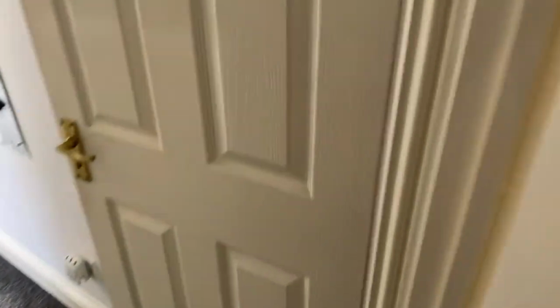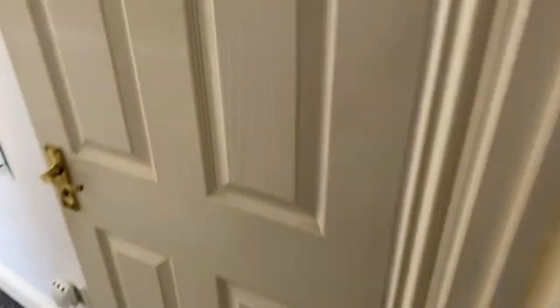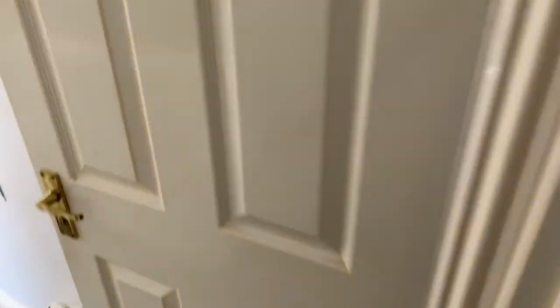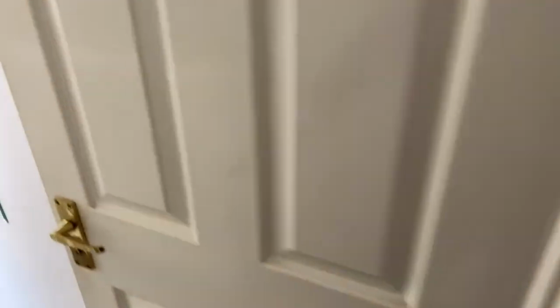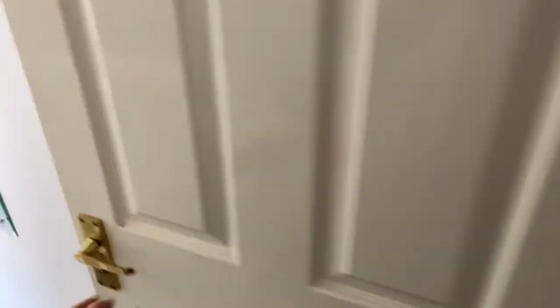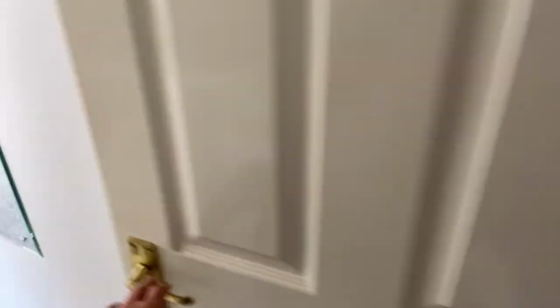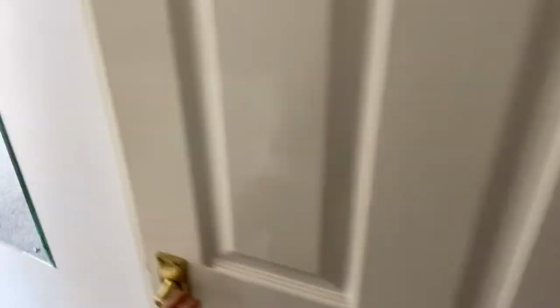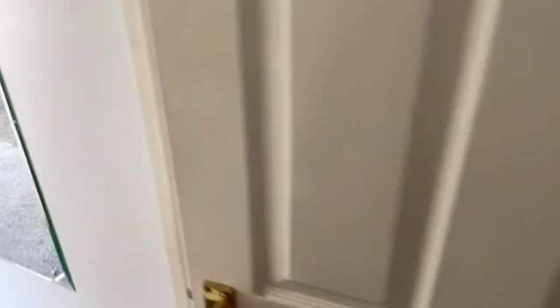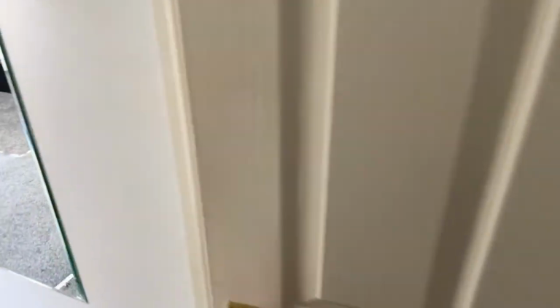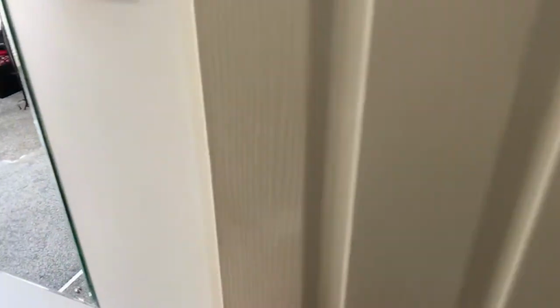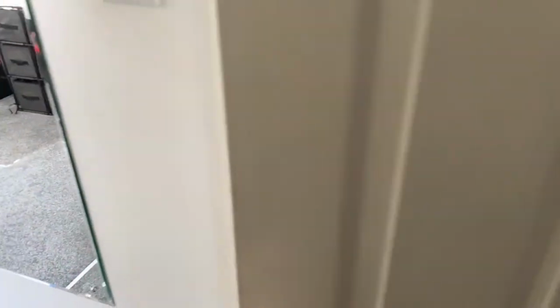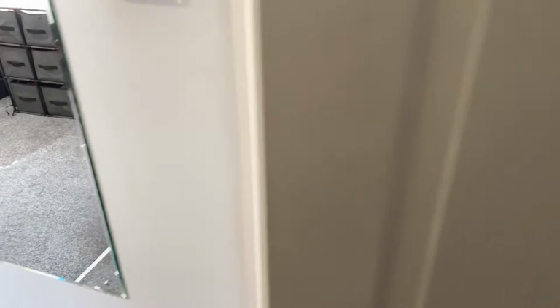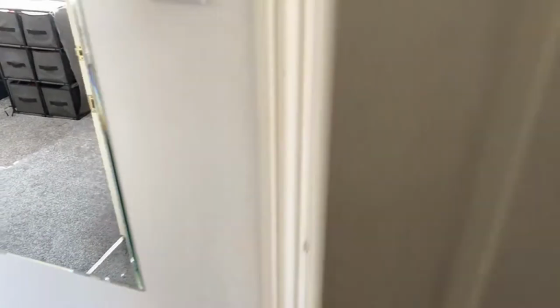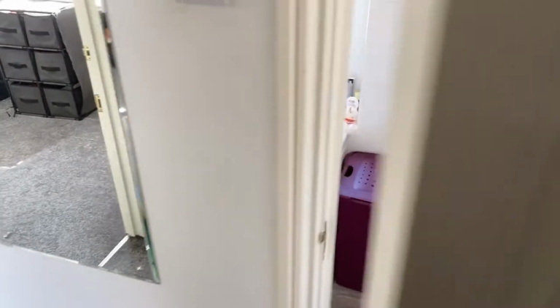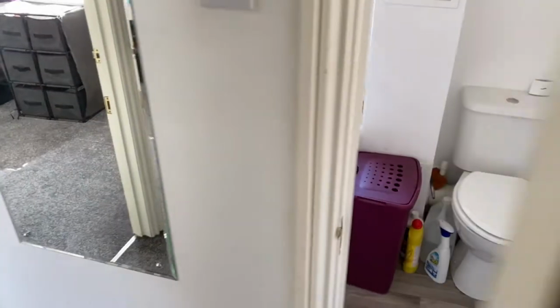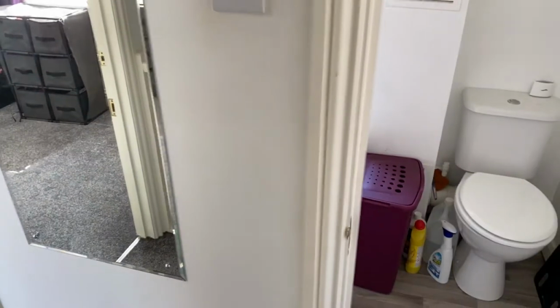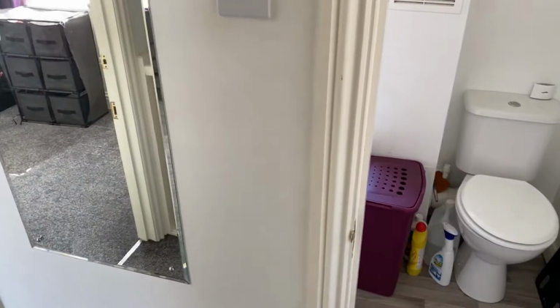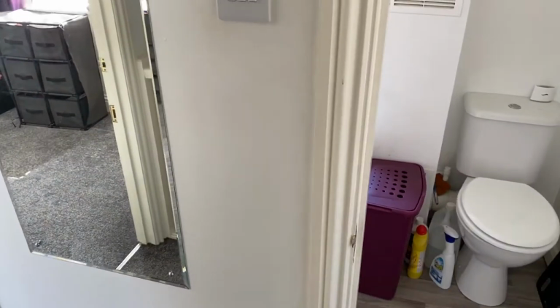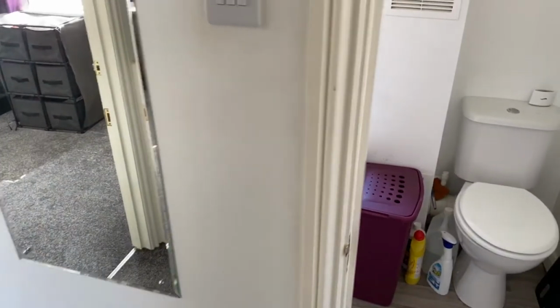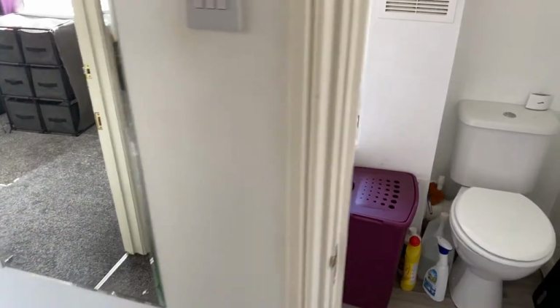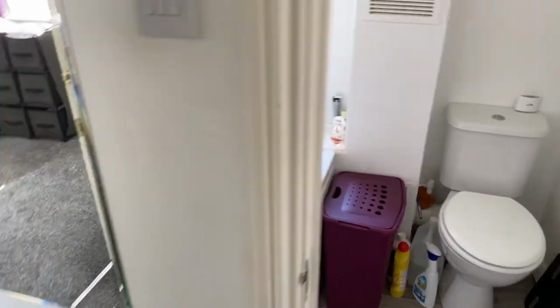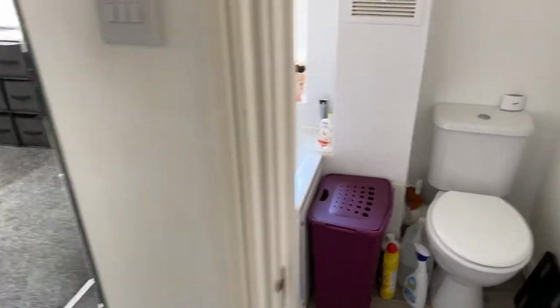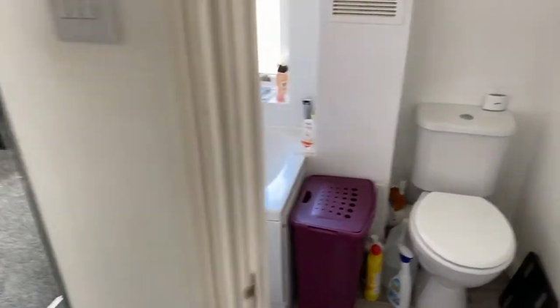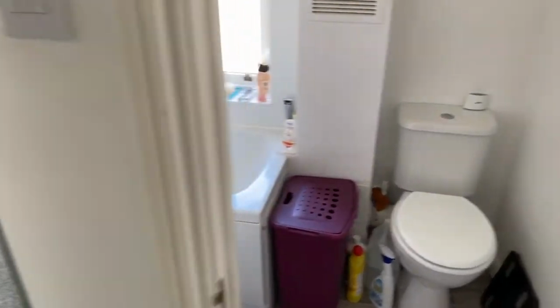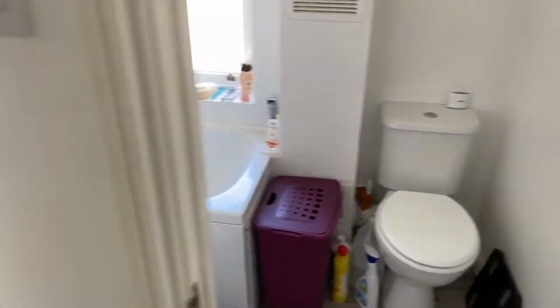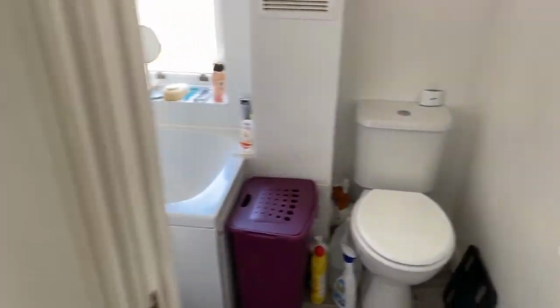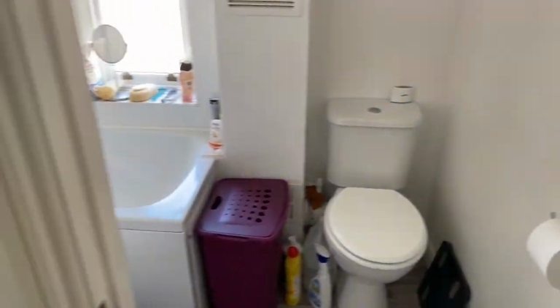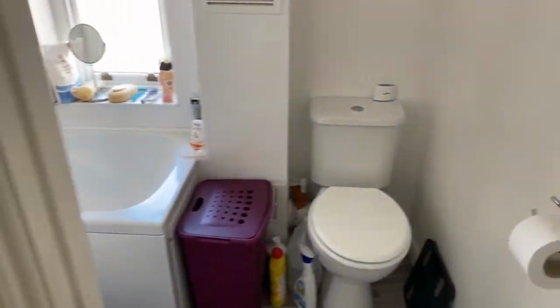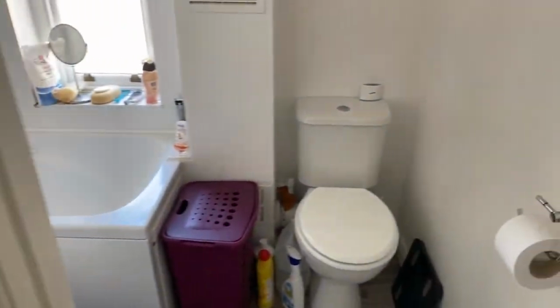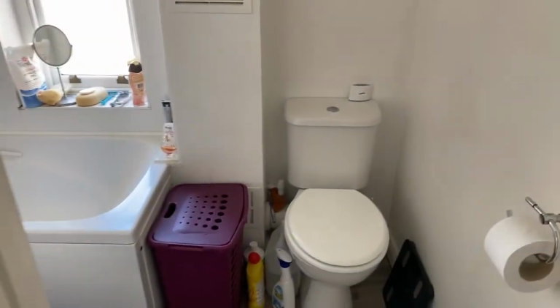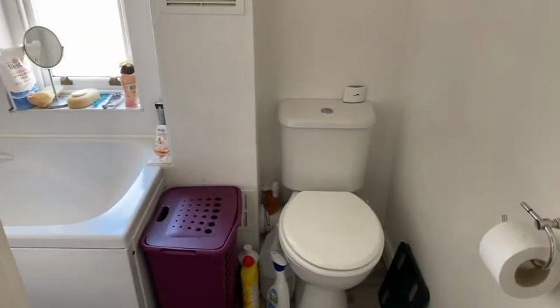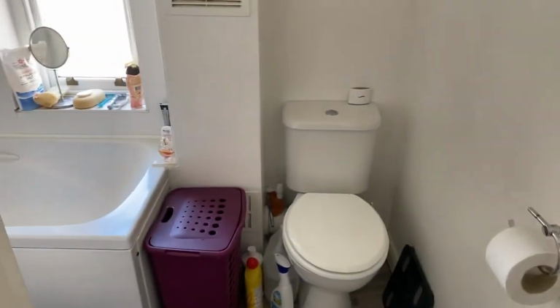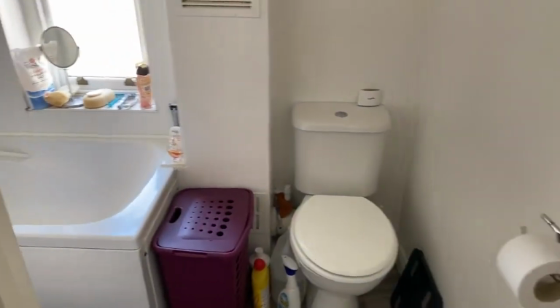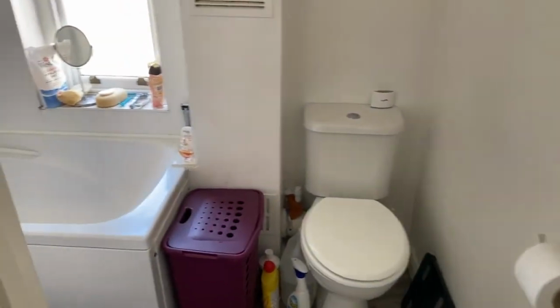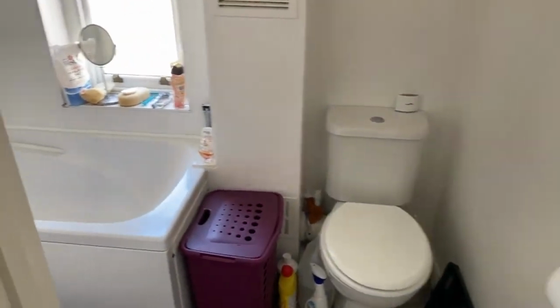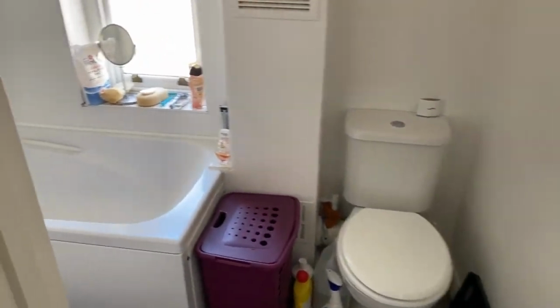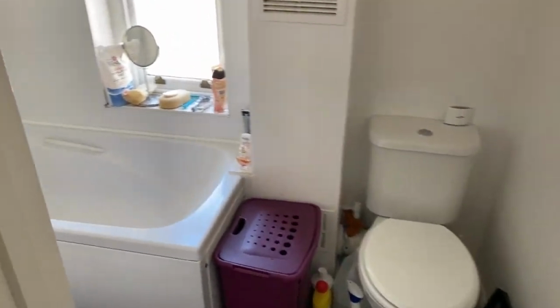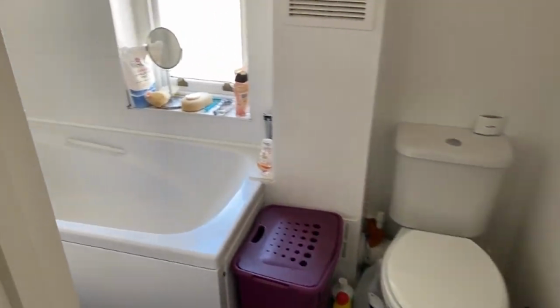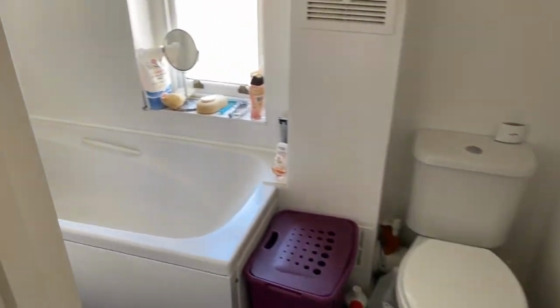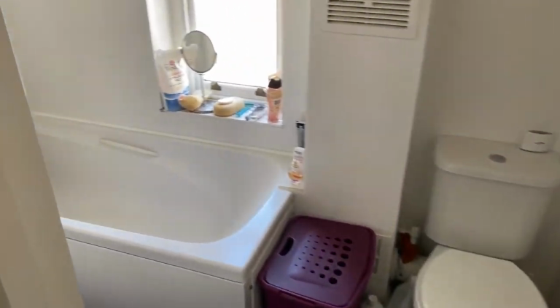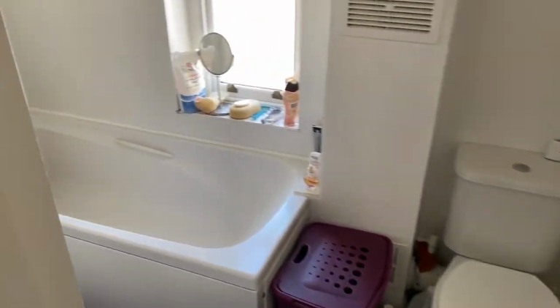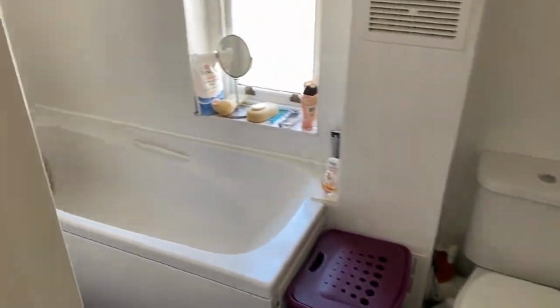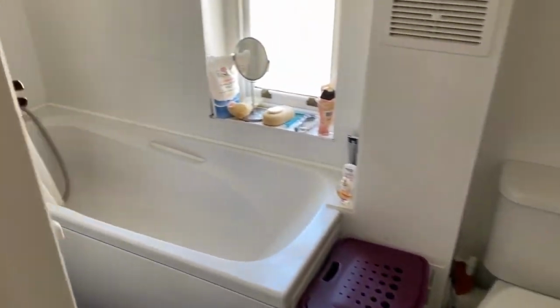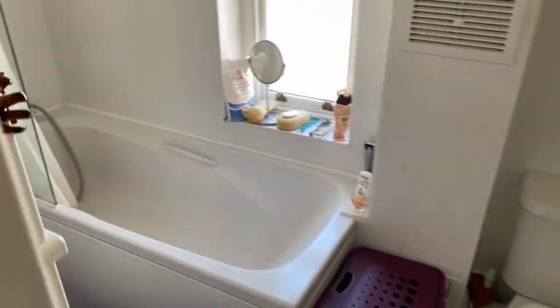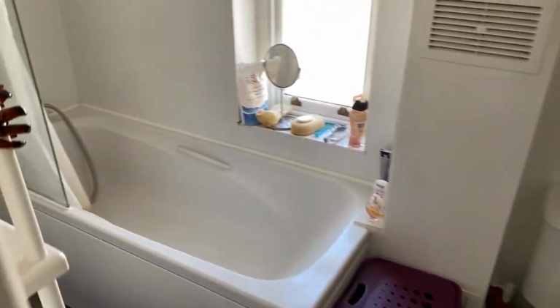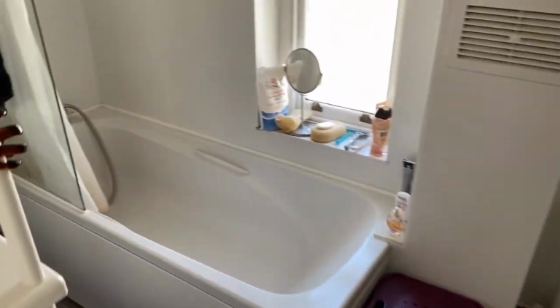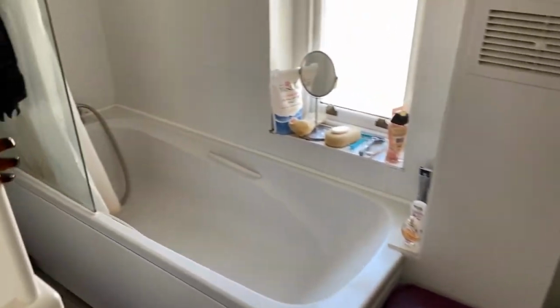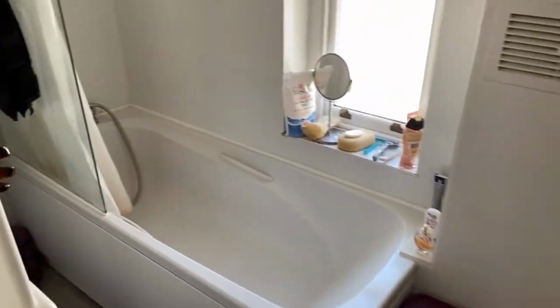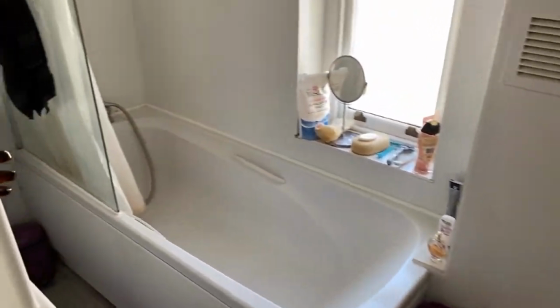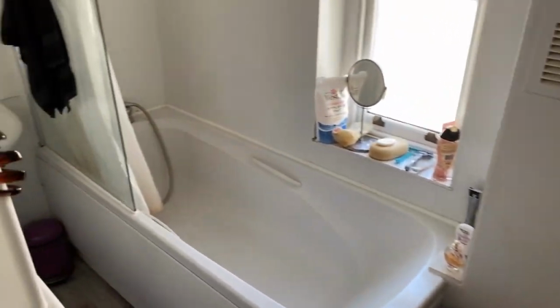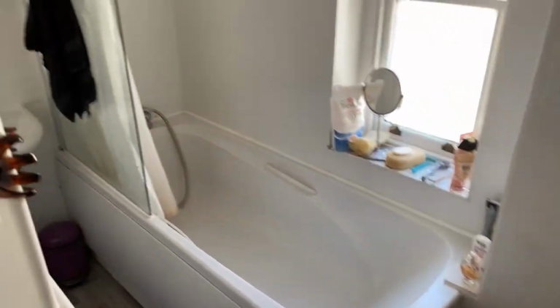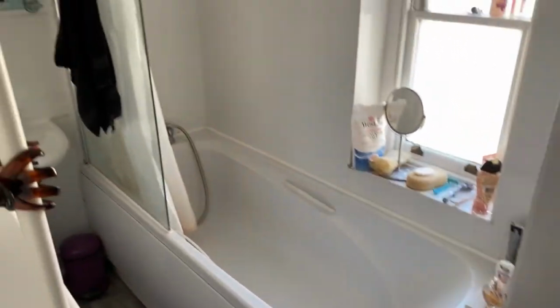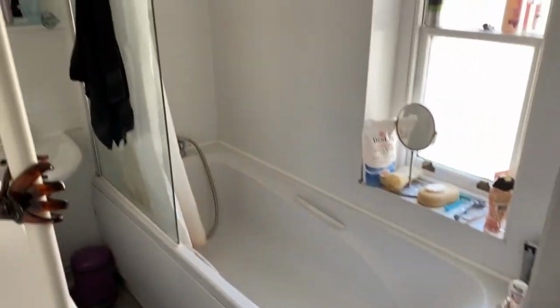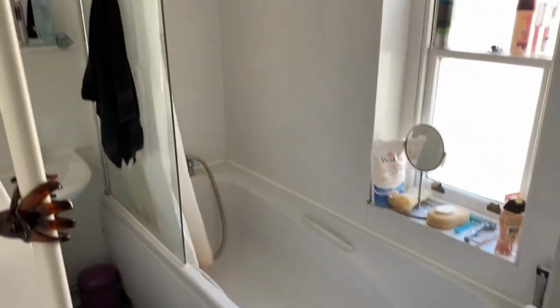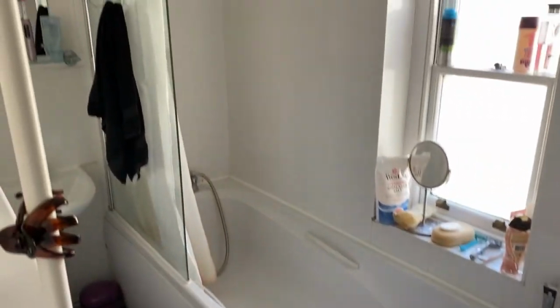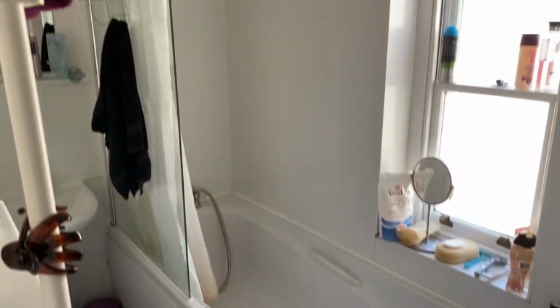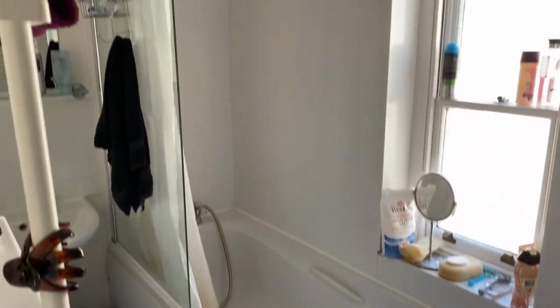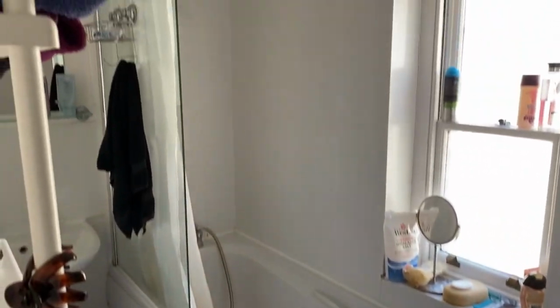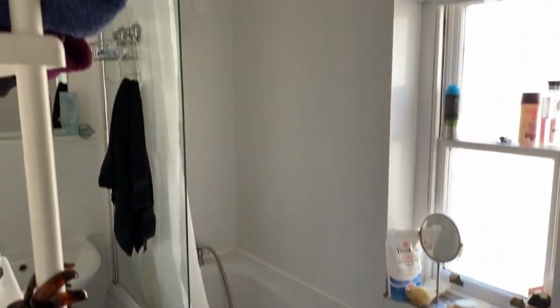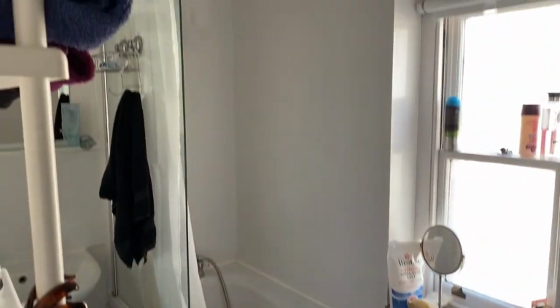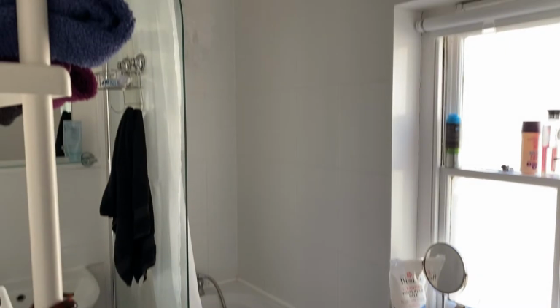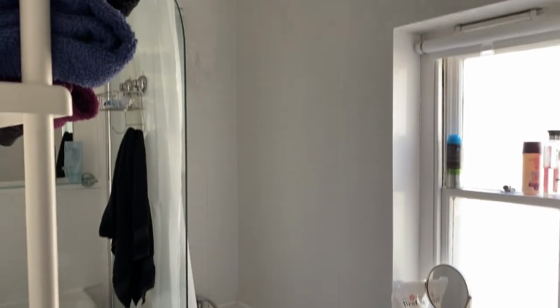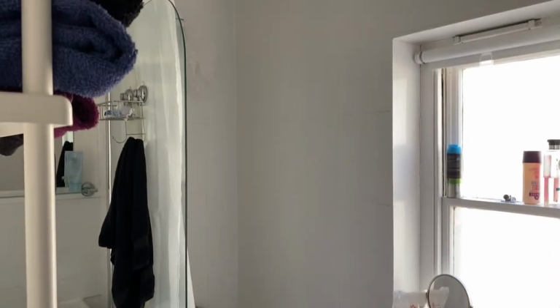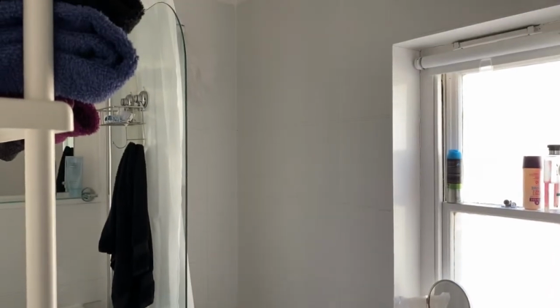You've got the bathroom just here, which has a white suite and a shower attachment over the bath.